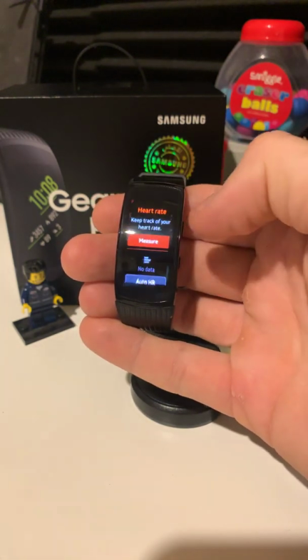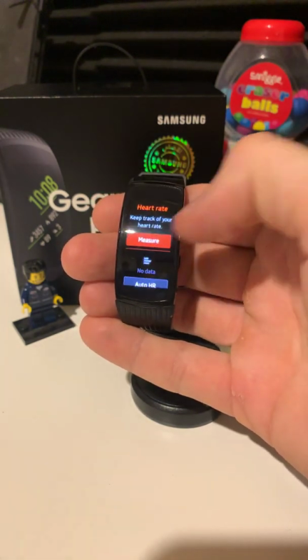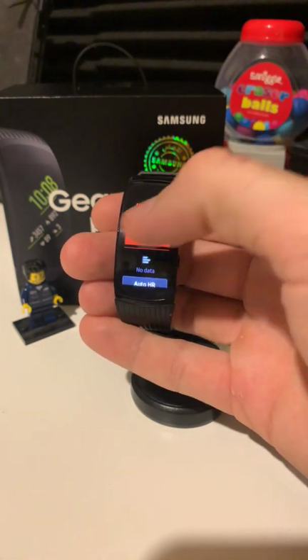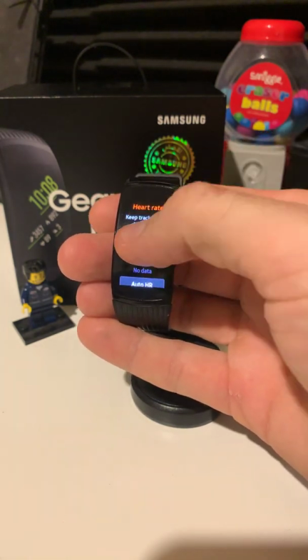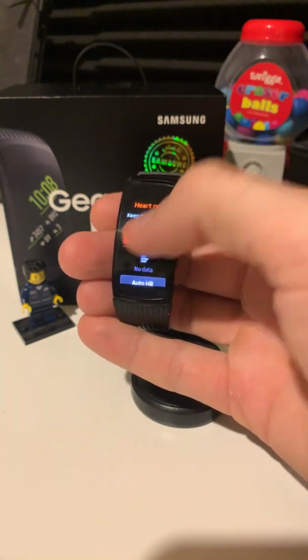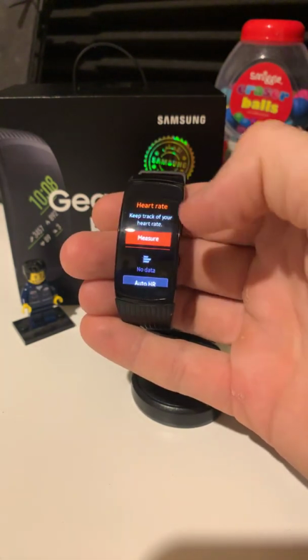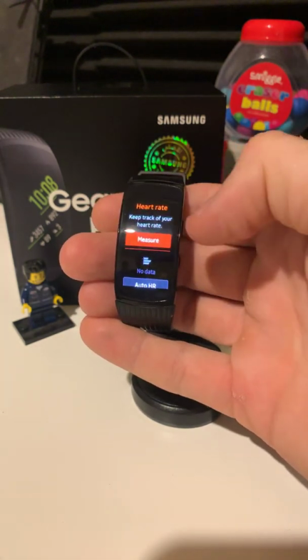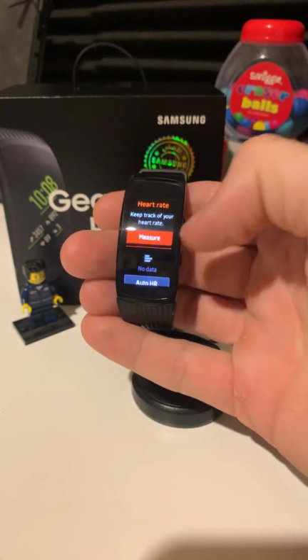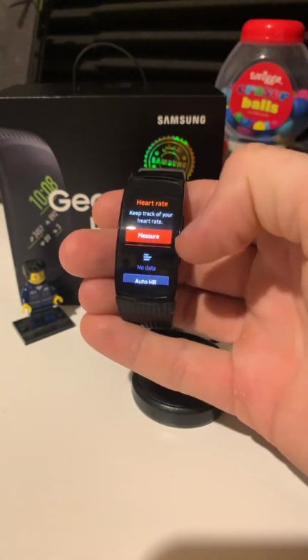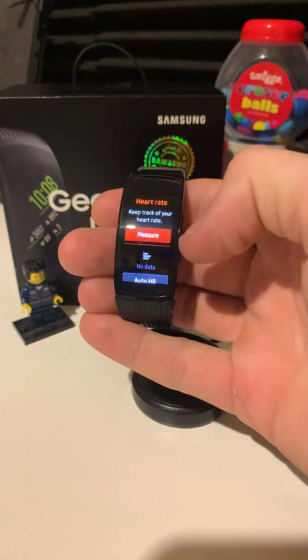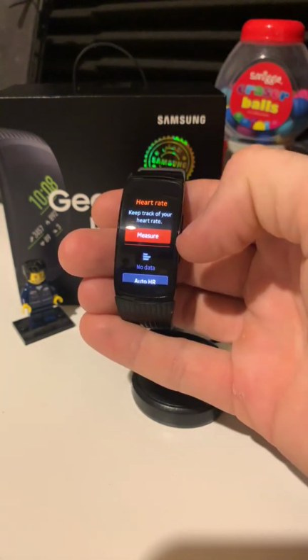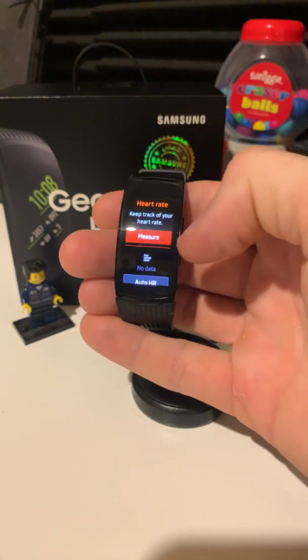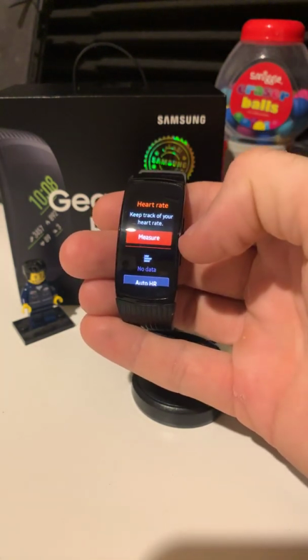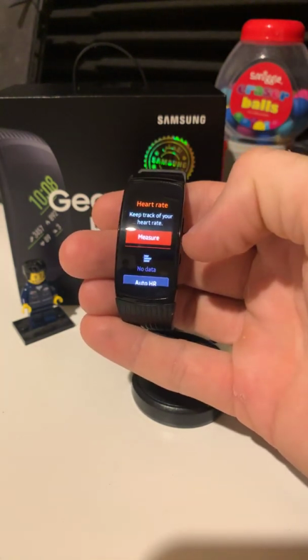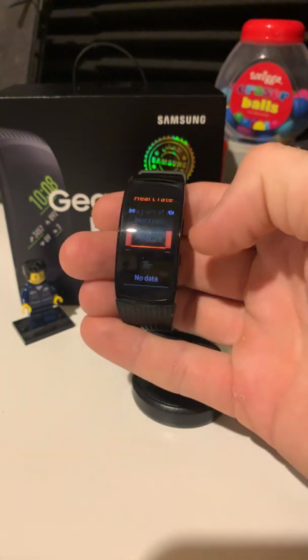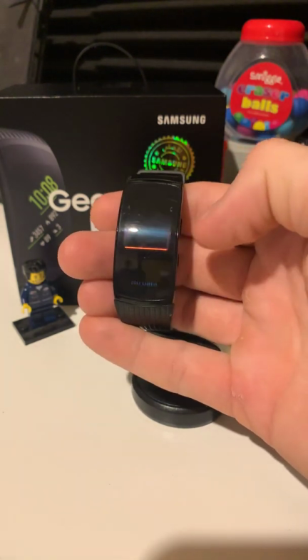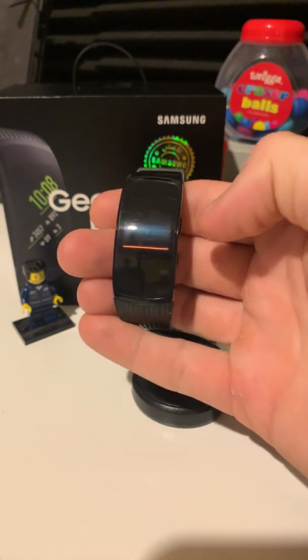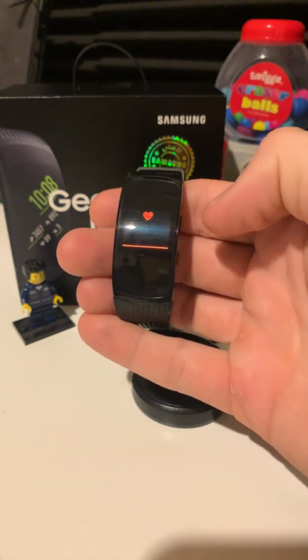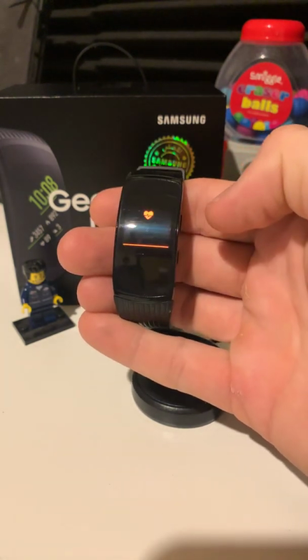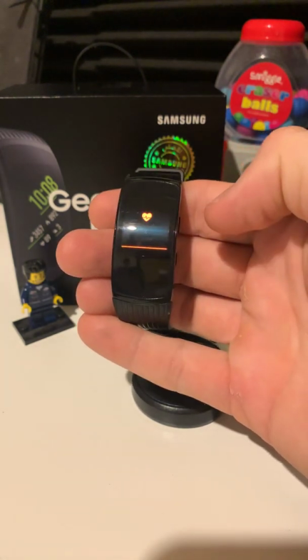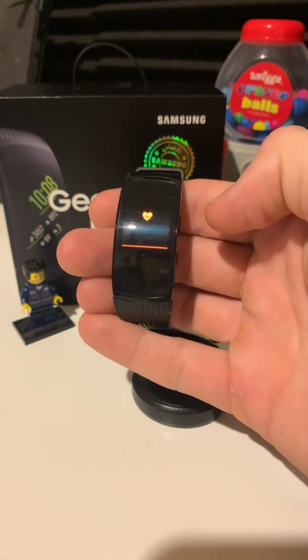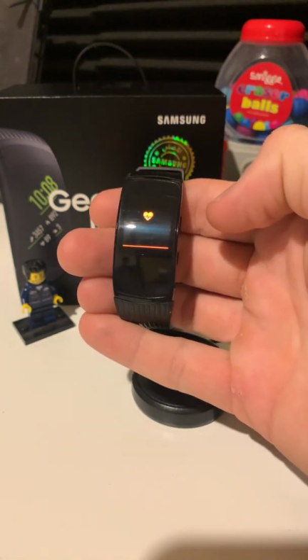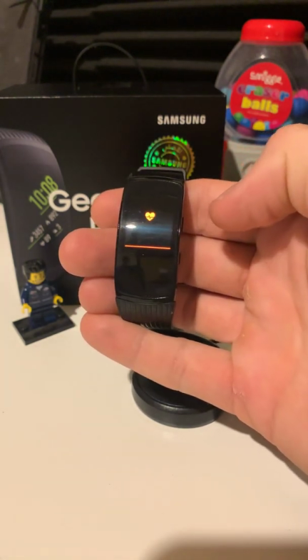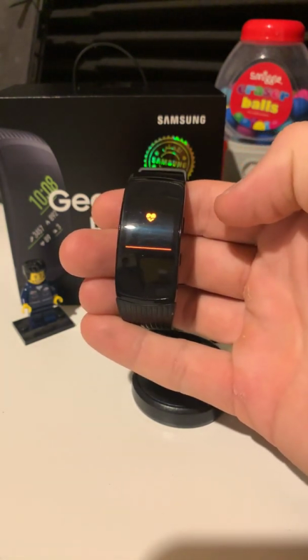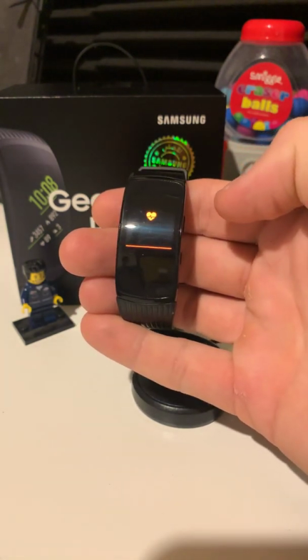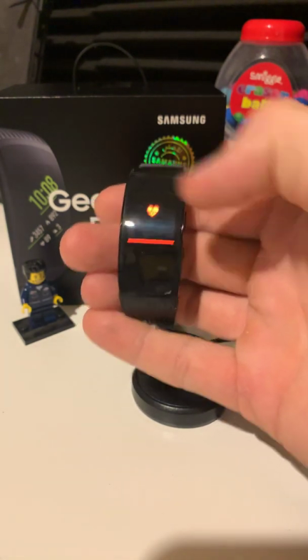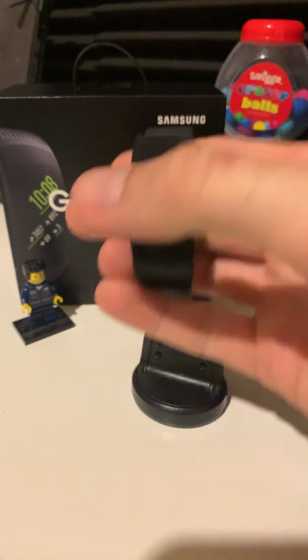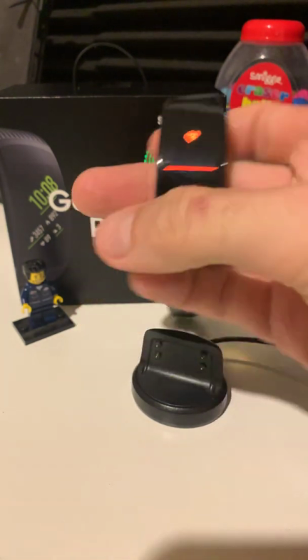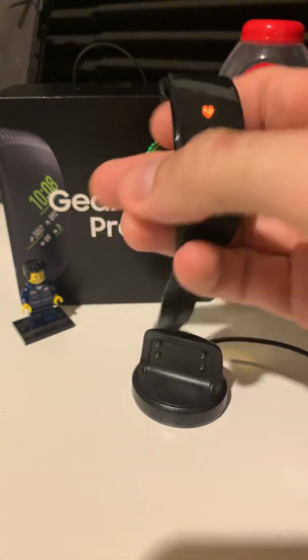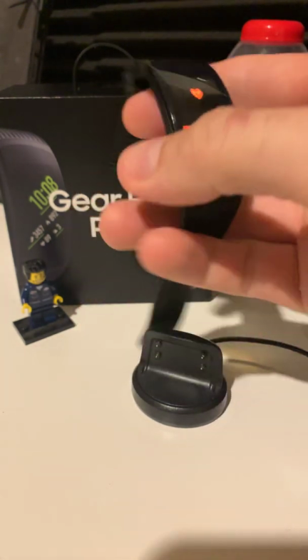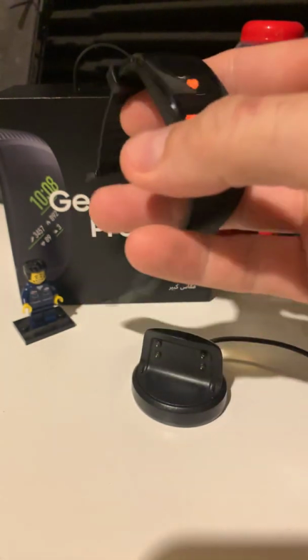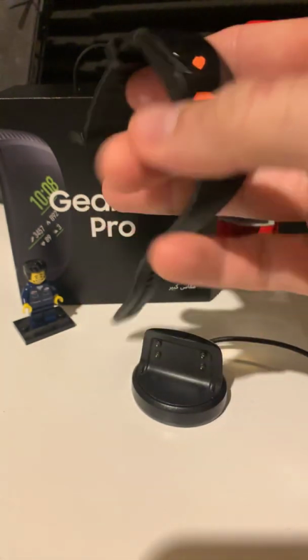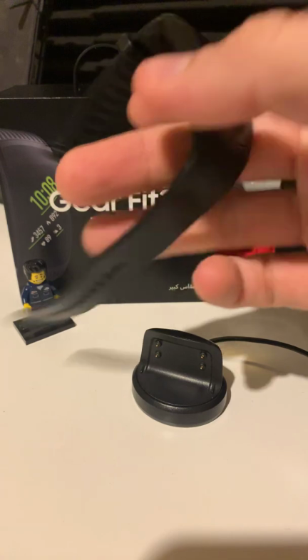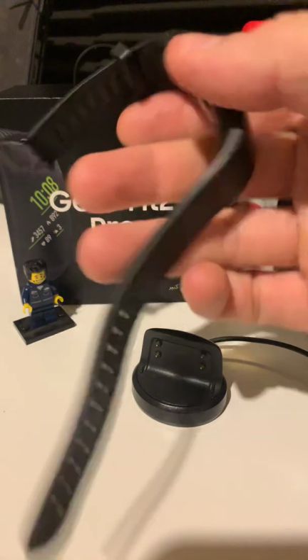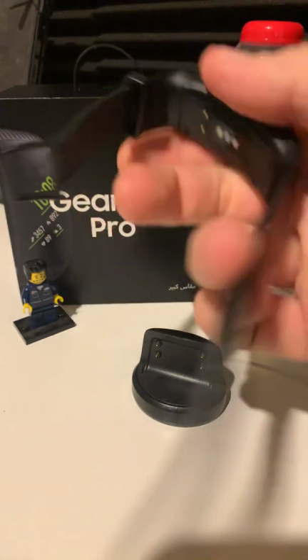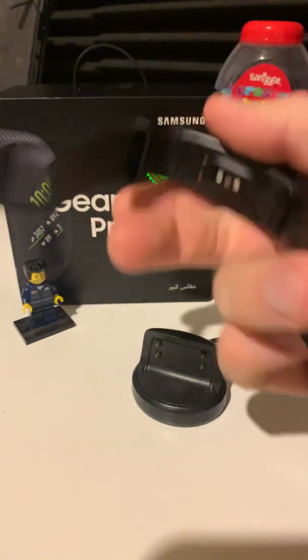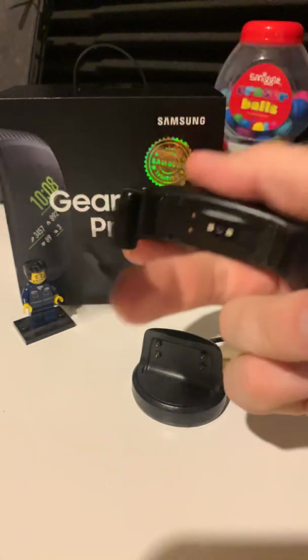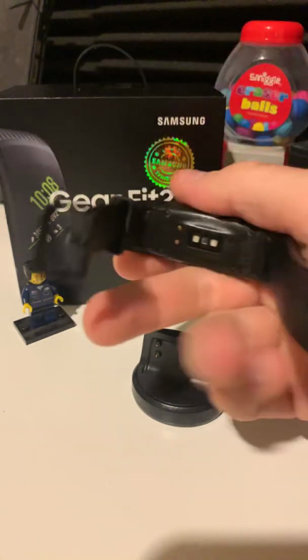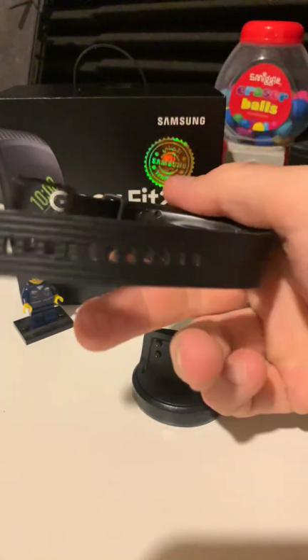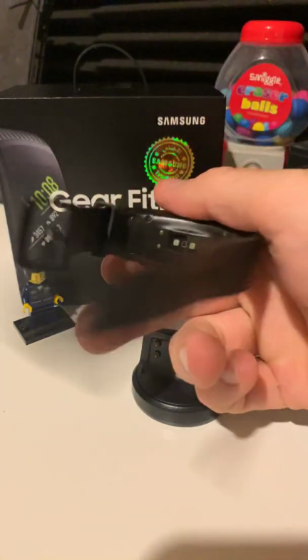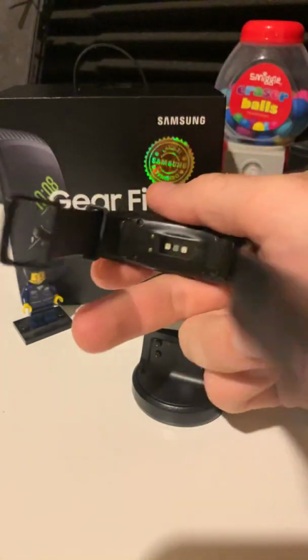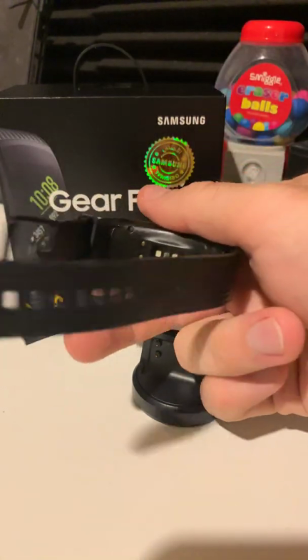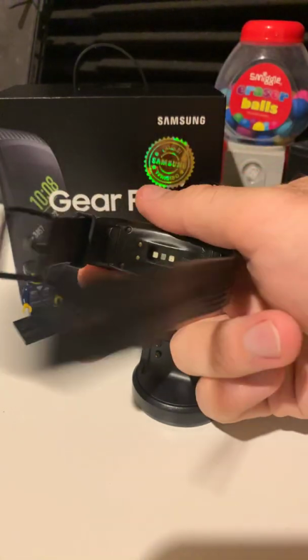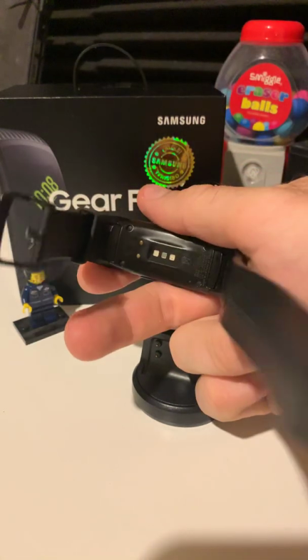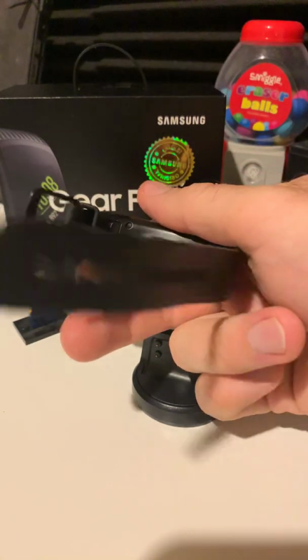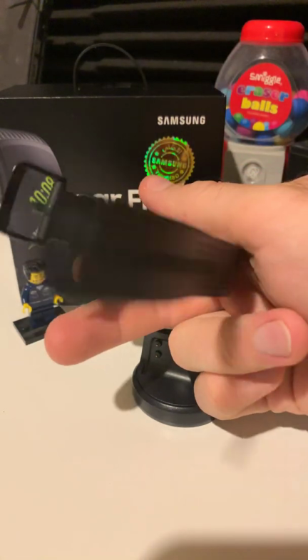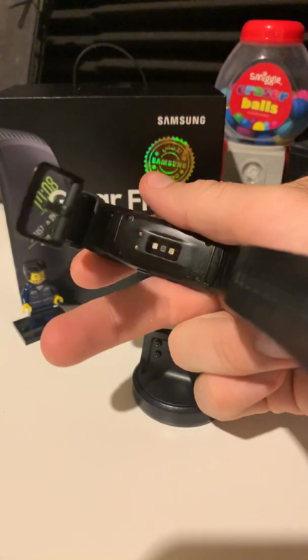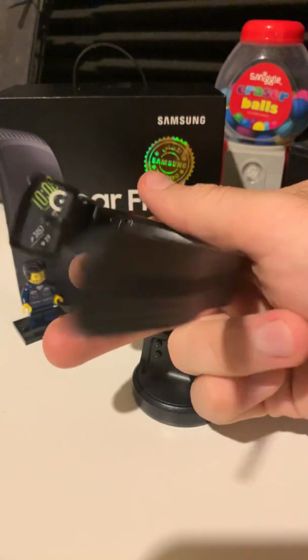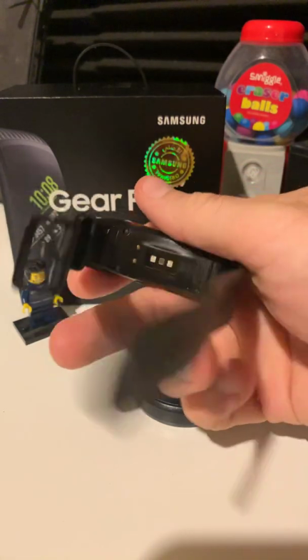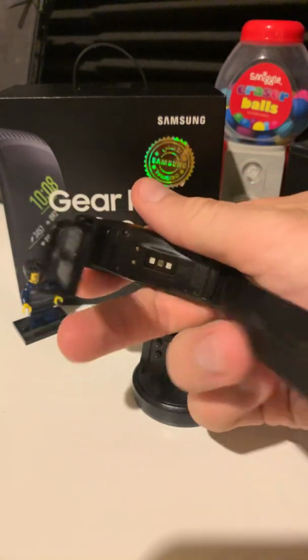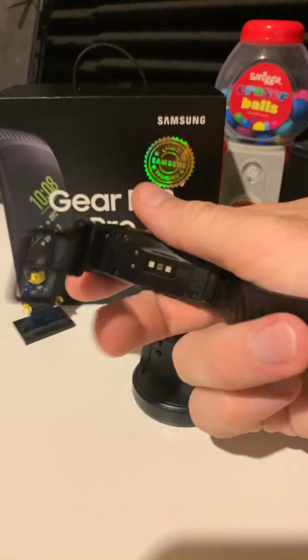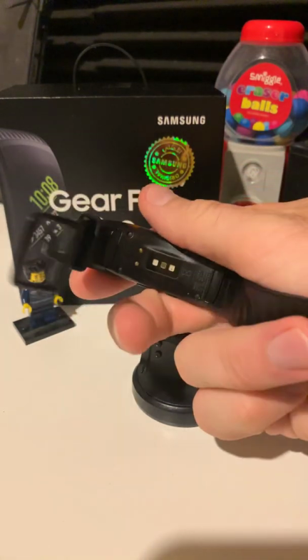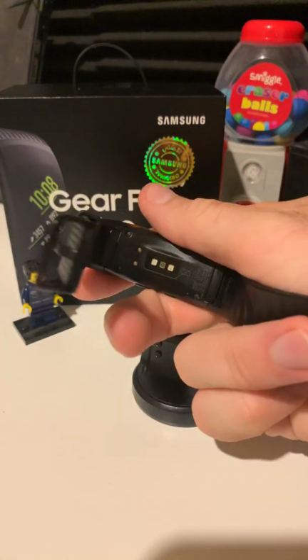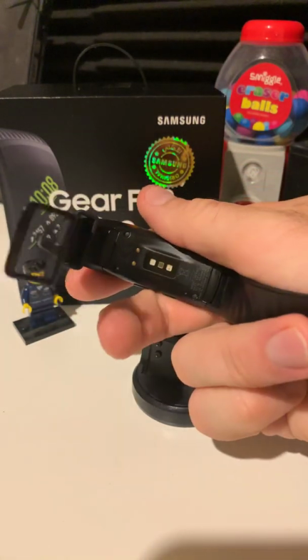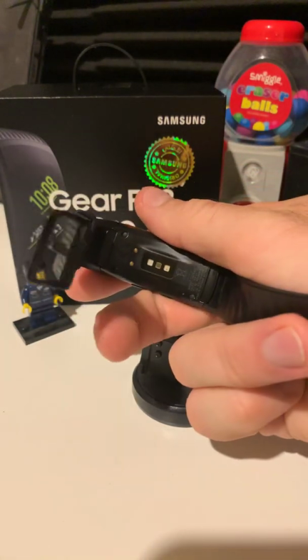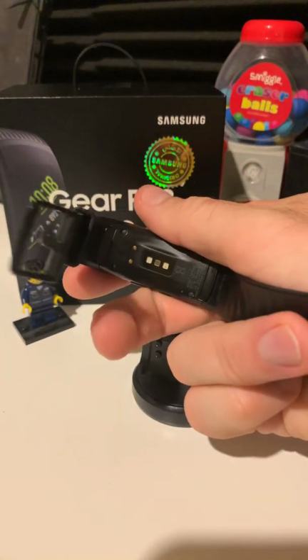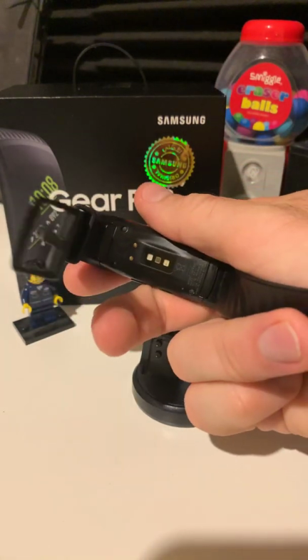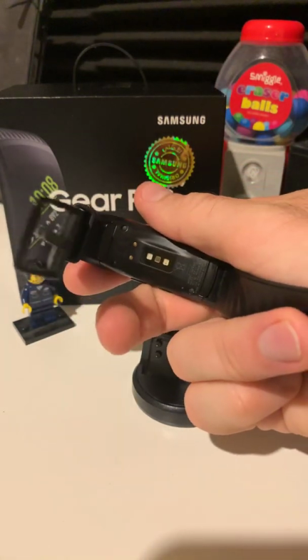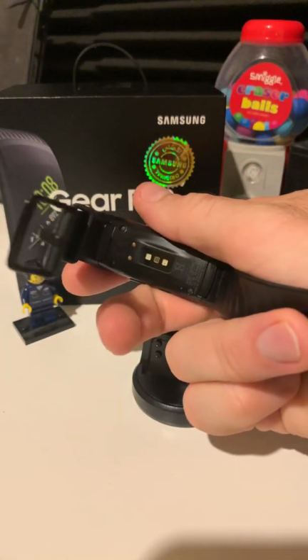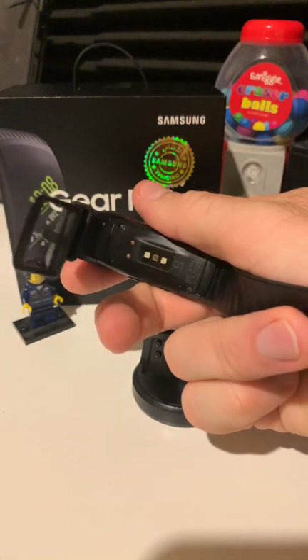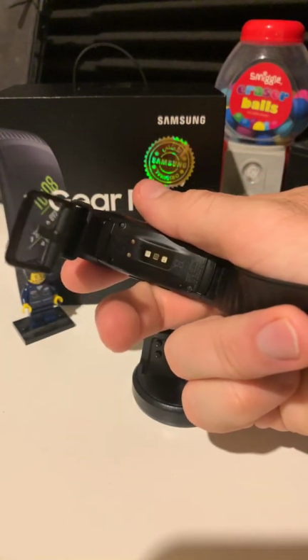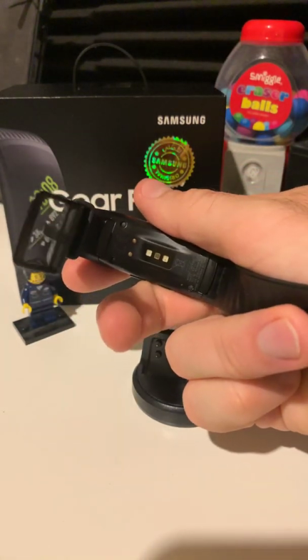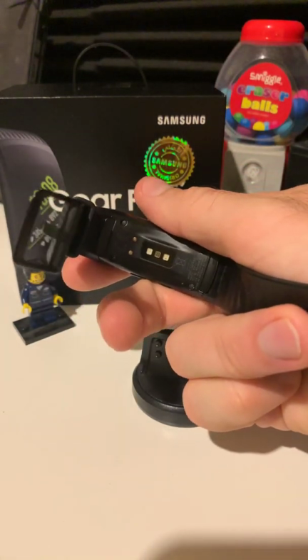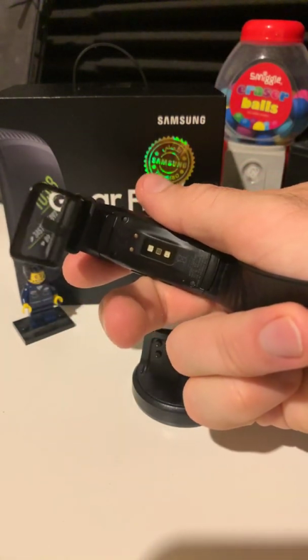If I look at my heart rate, we do the measurement and turn it over — the green lights should be flashing, but they're not.